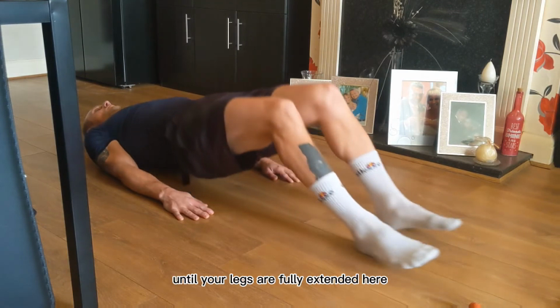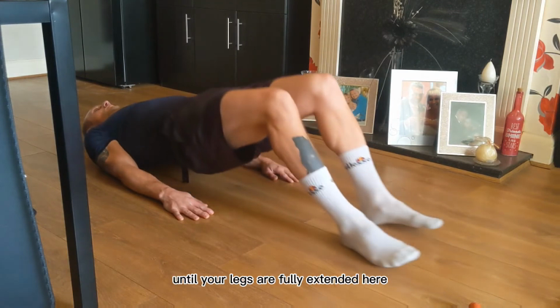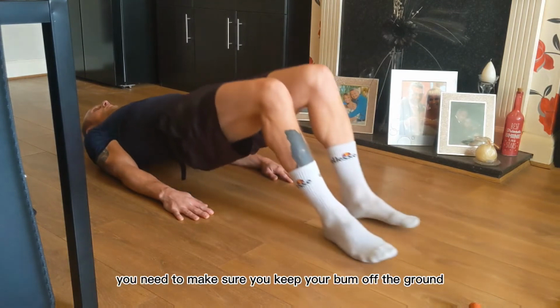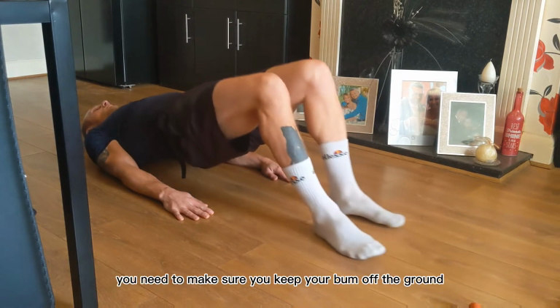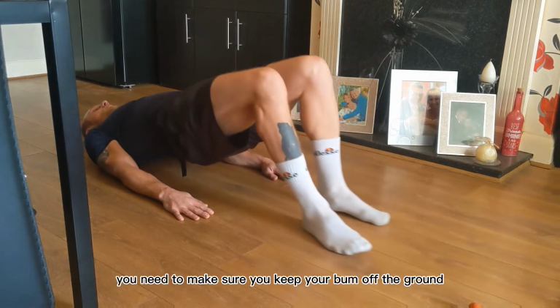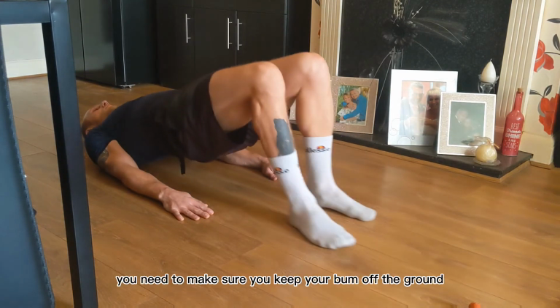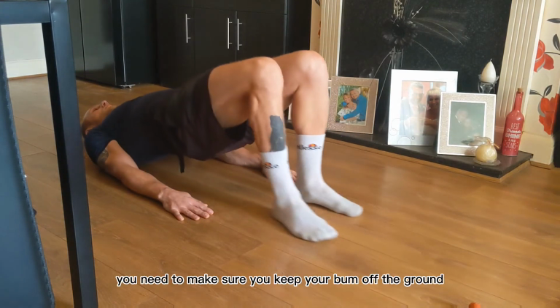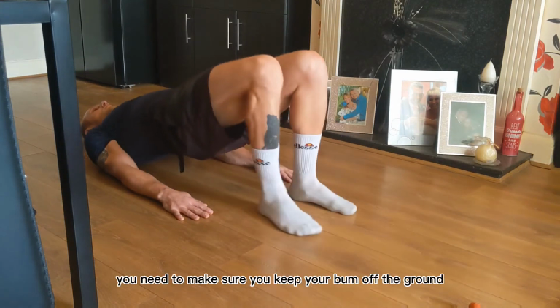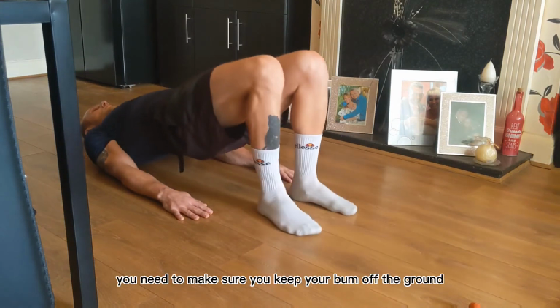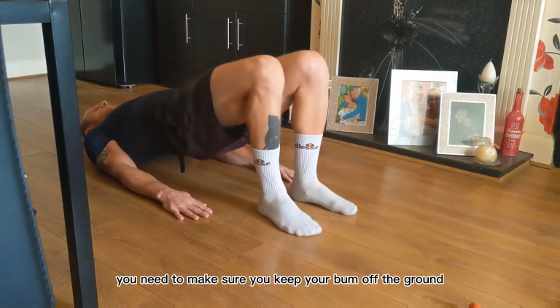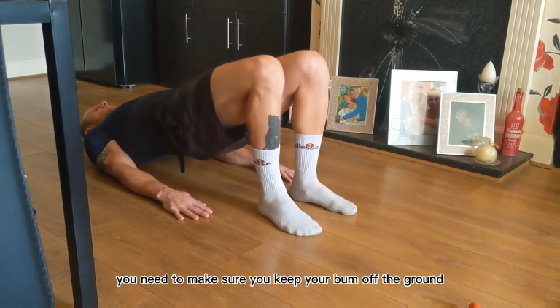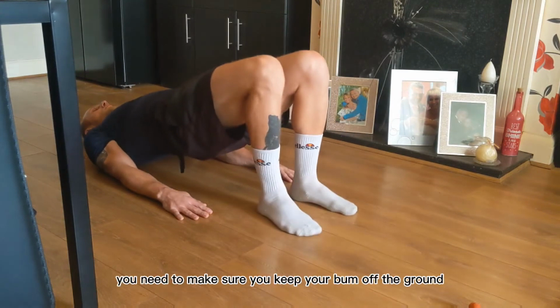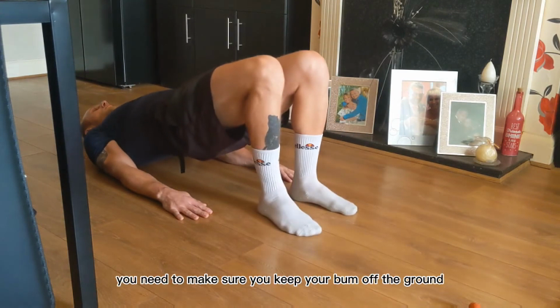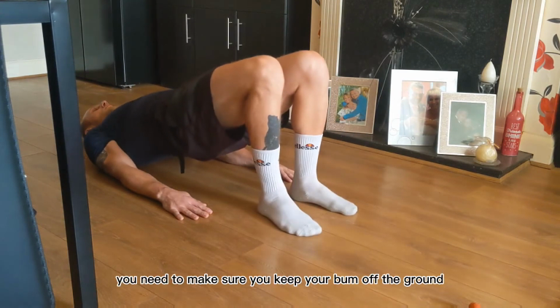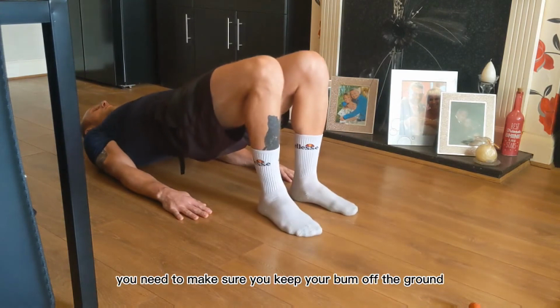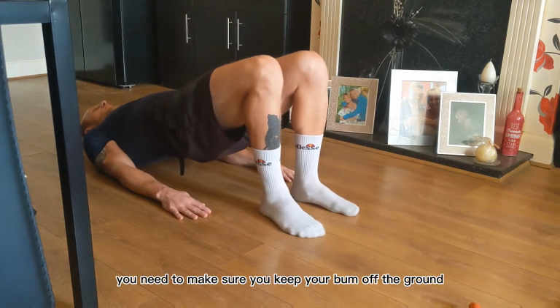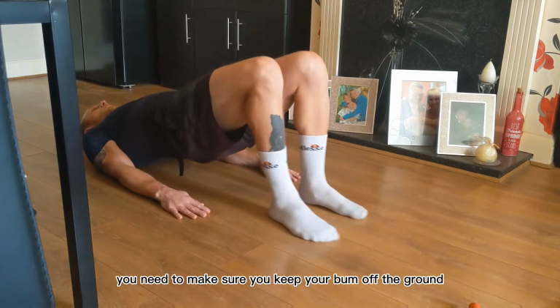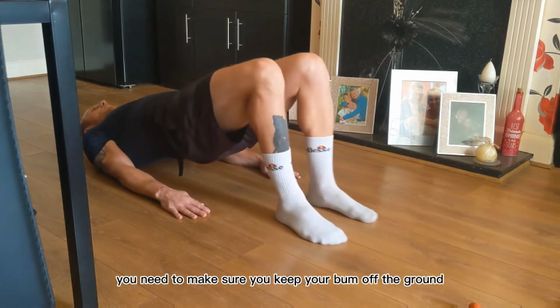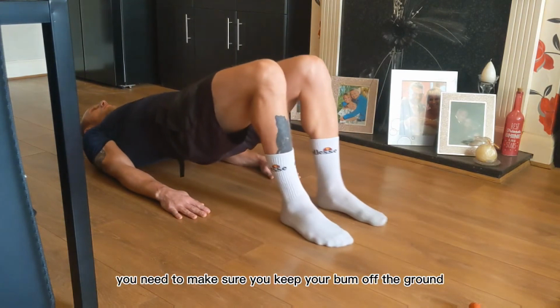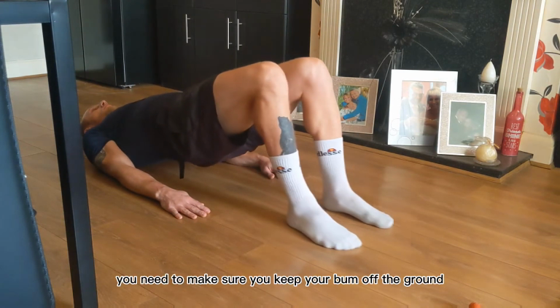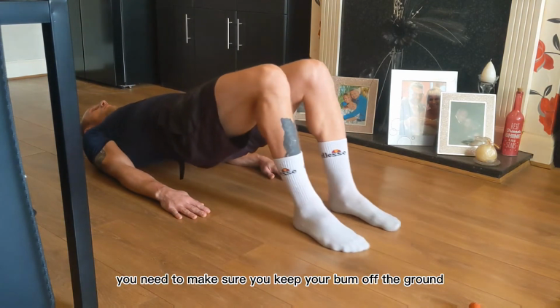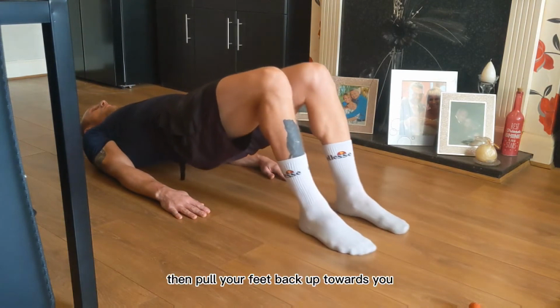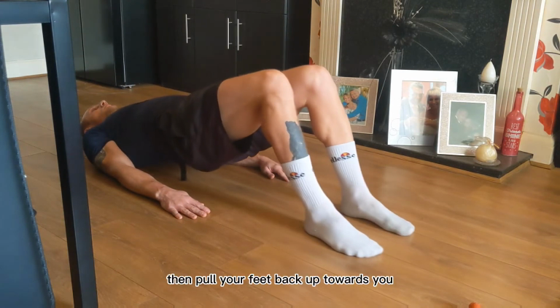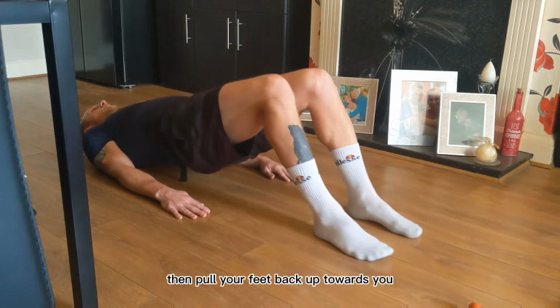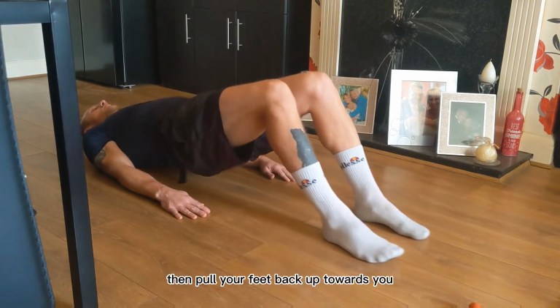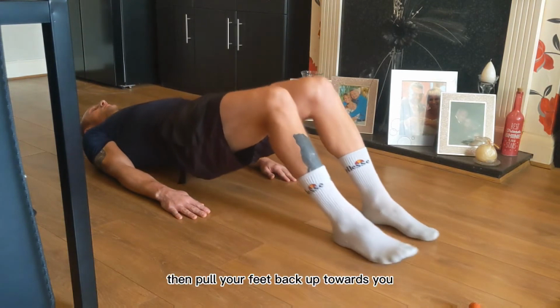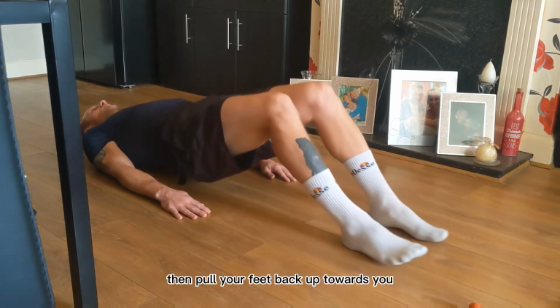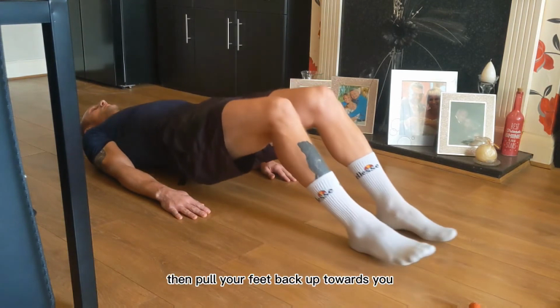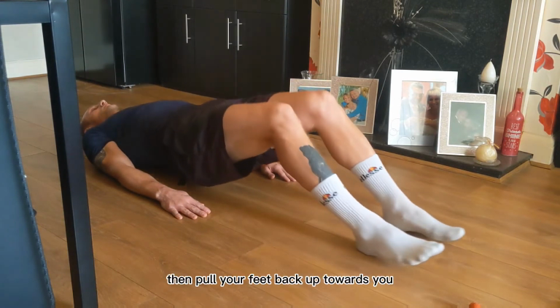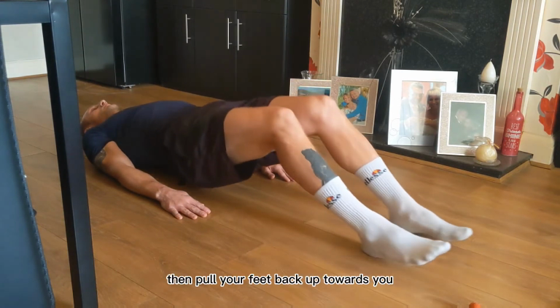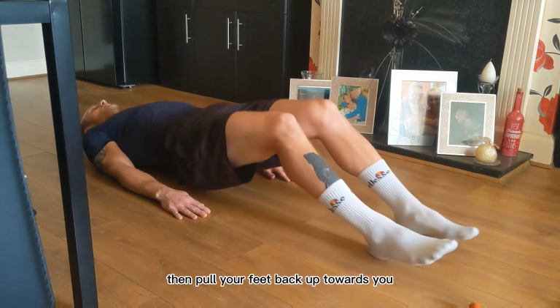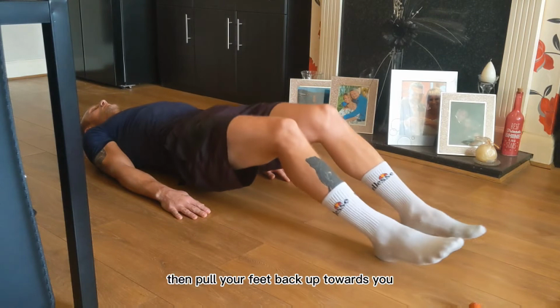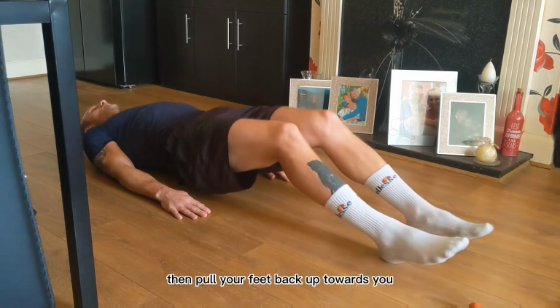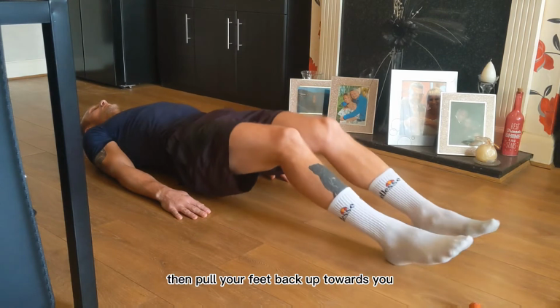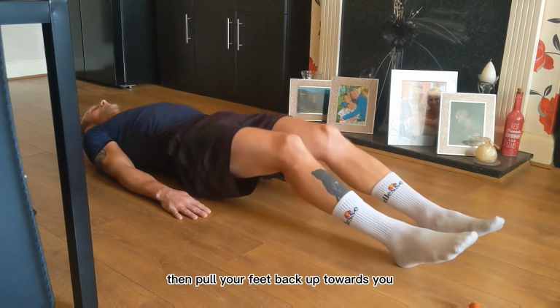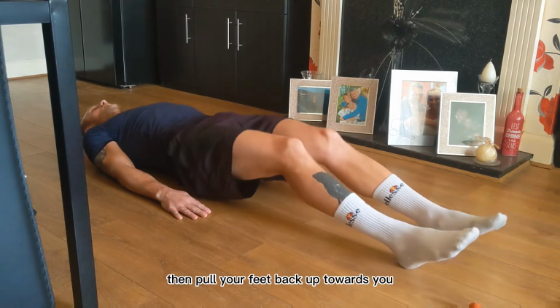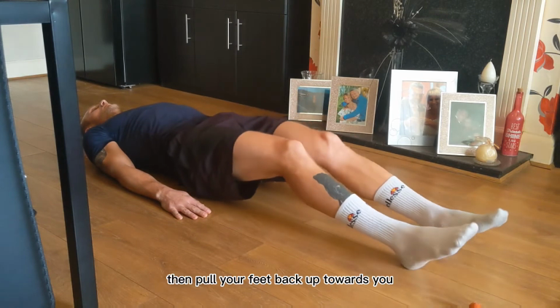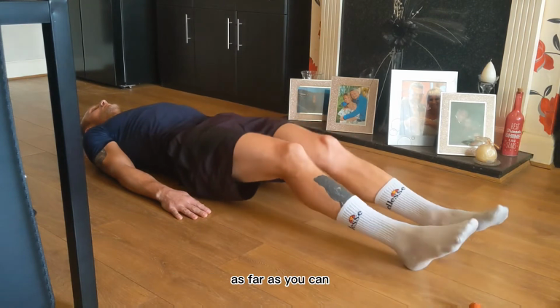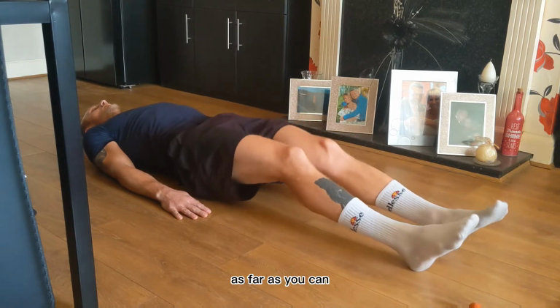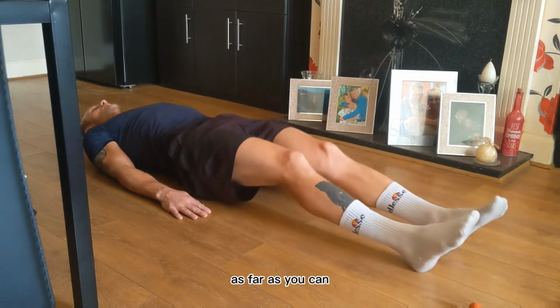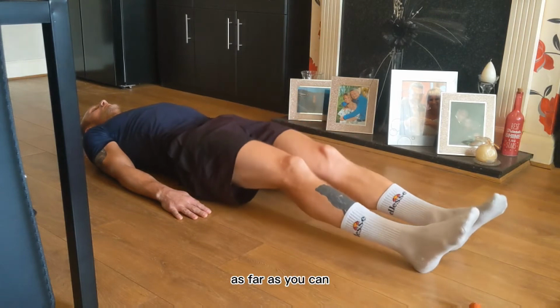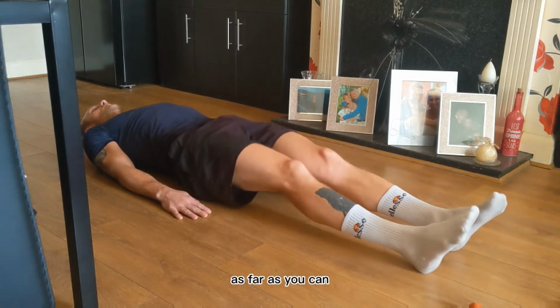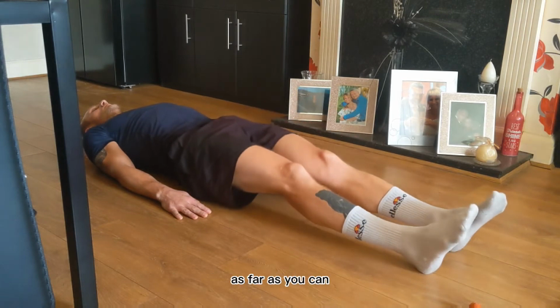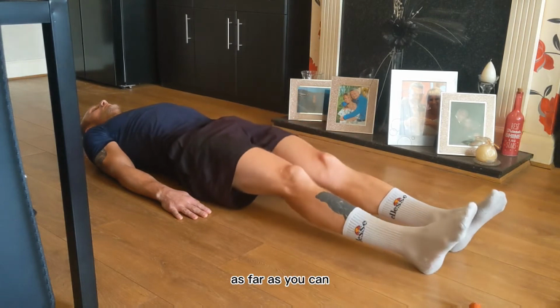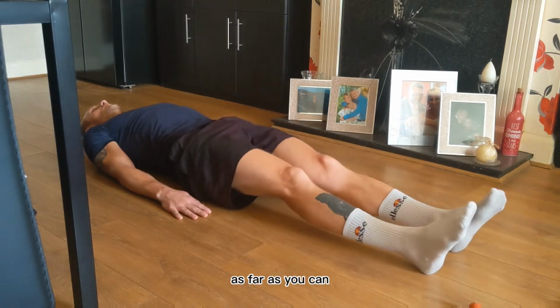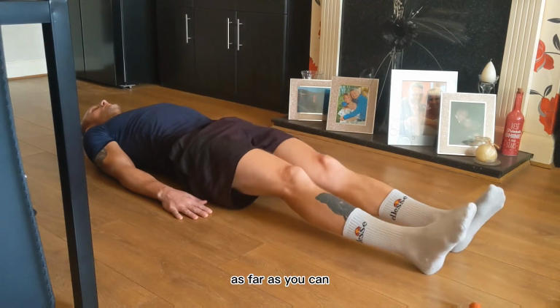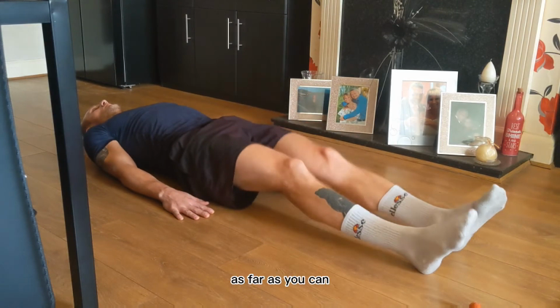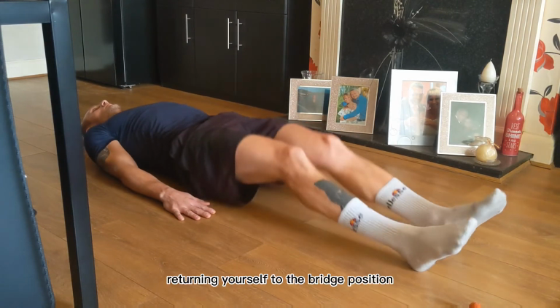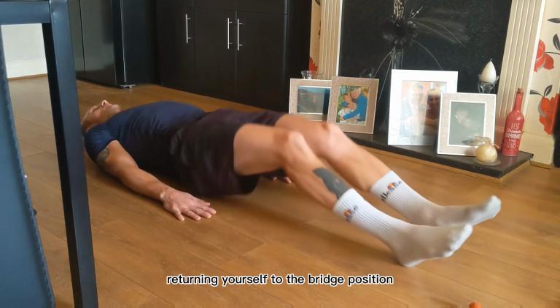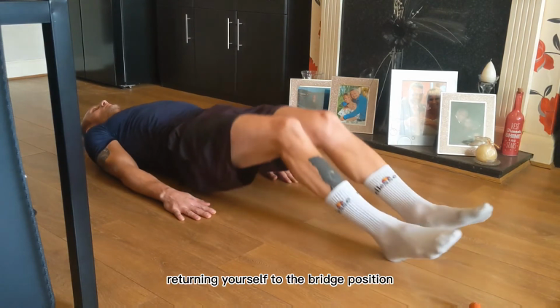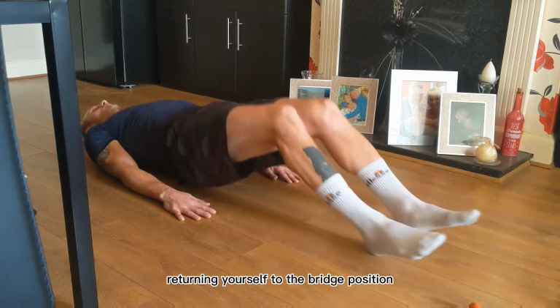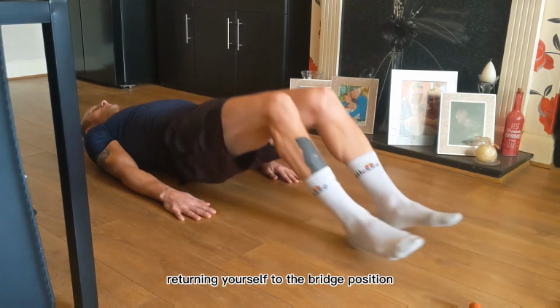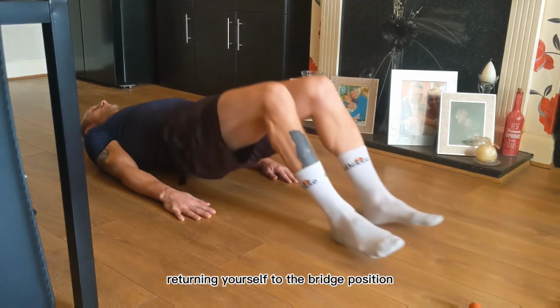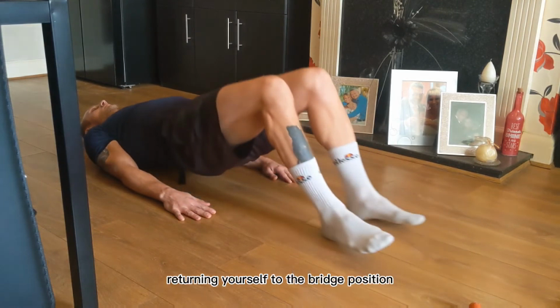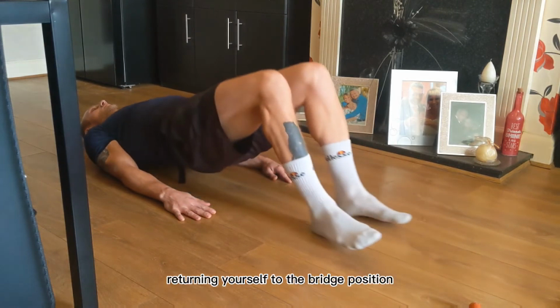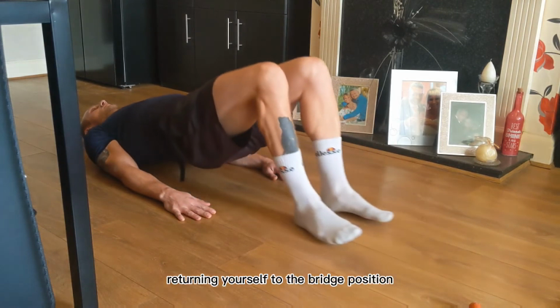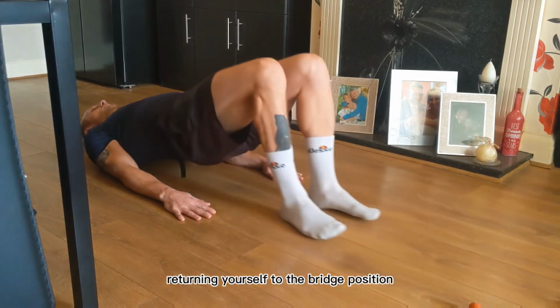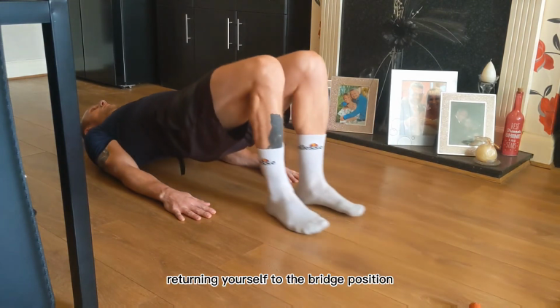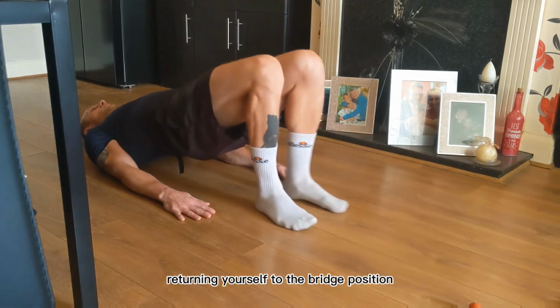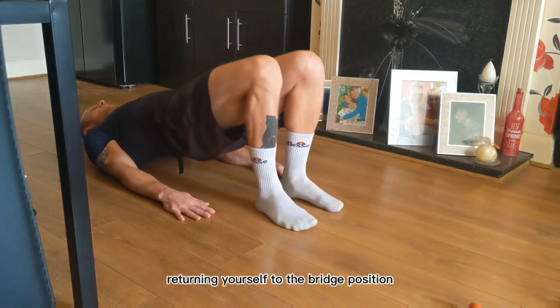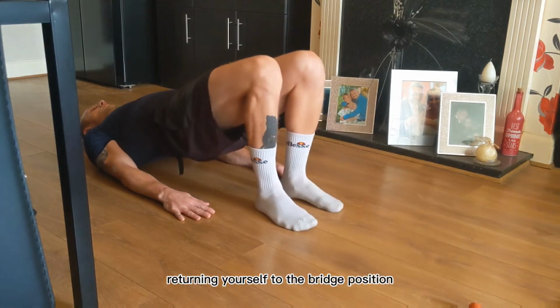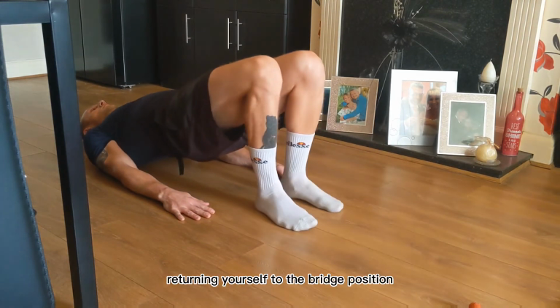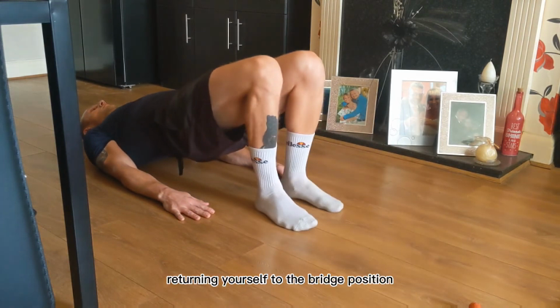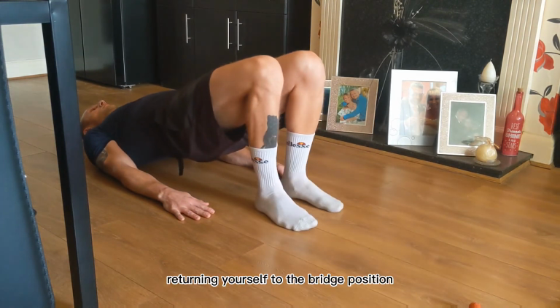Here you need to make sure you keep your bum off the ground. Then pull your feet back up towards you as far as you can, returning yourself to the bridge position.